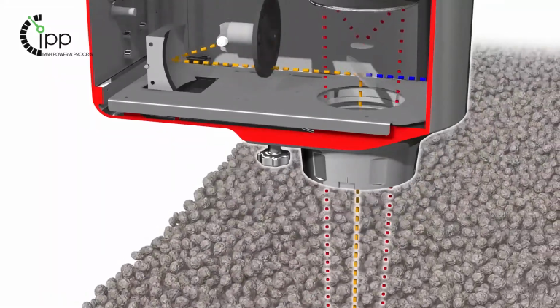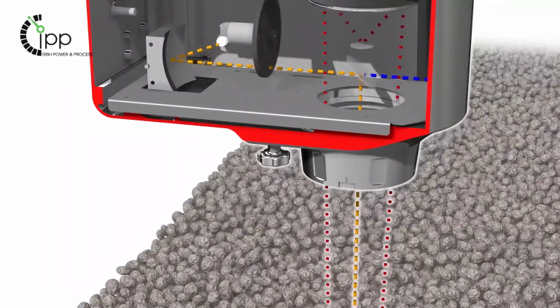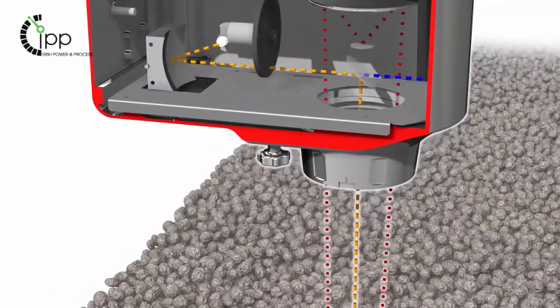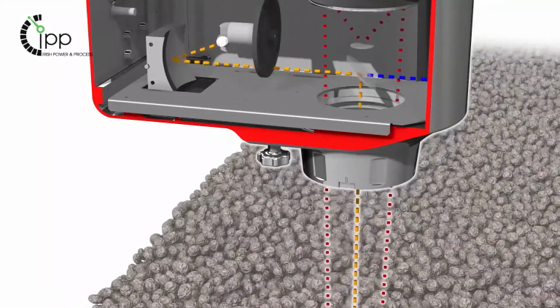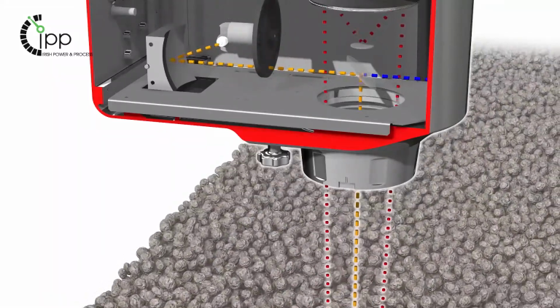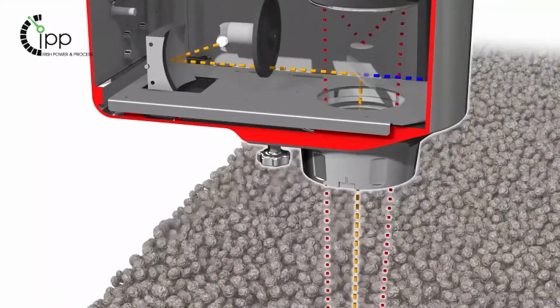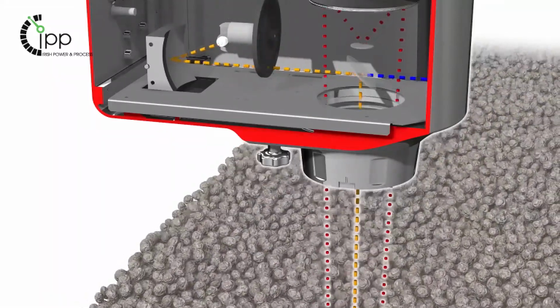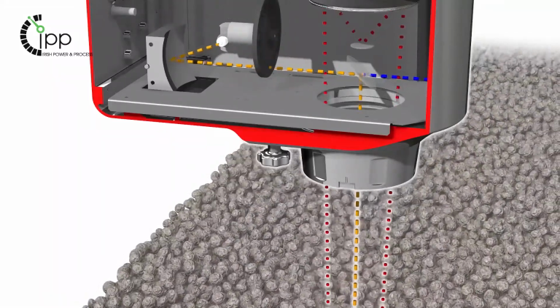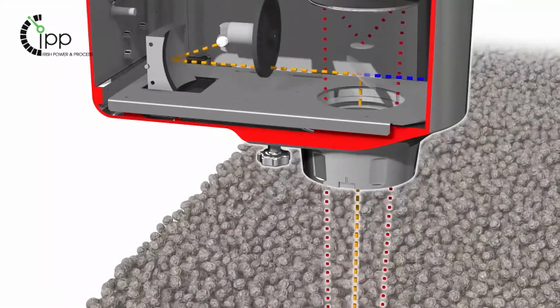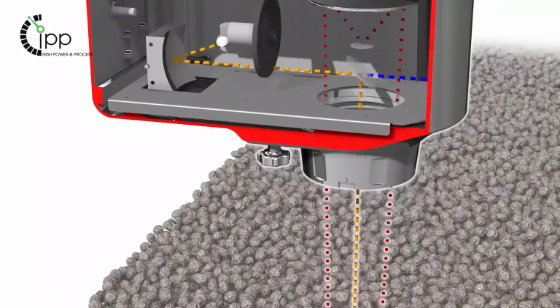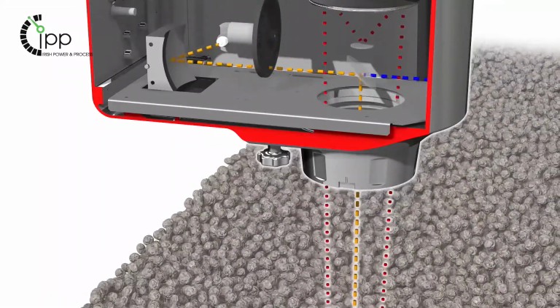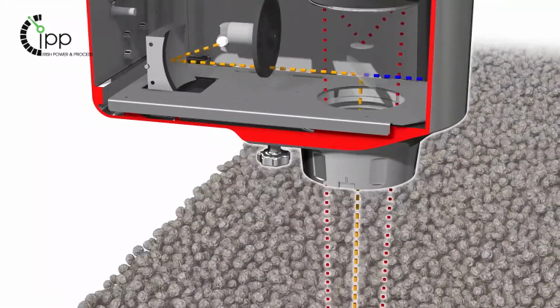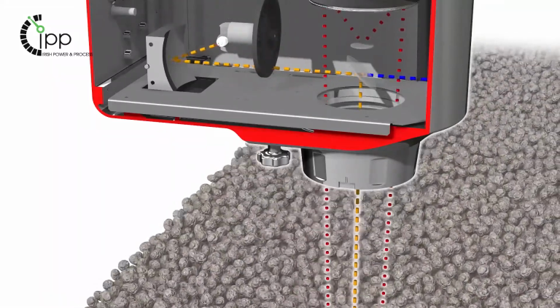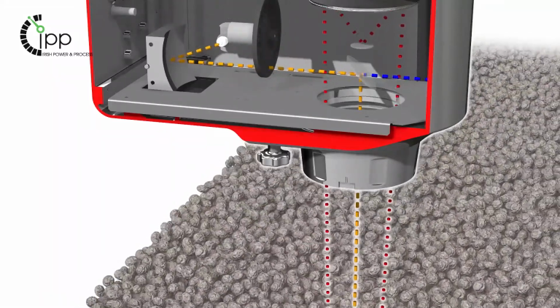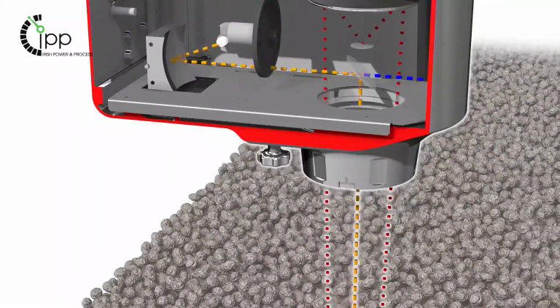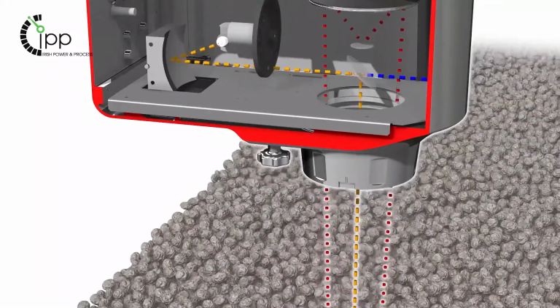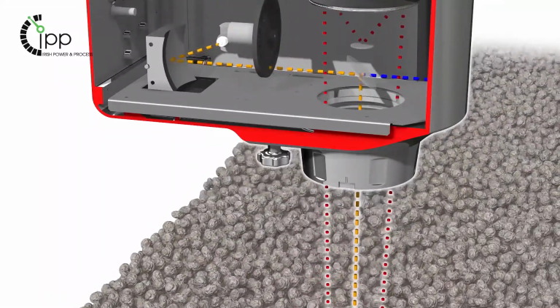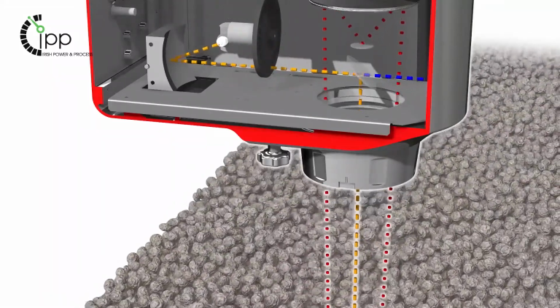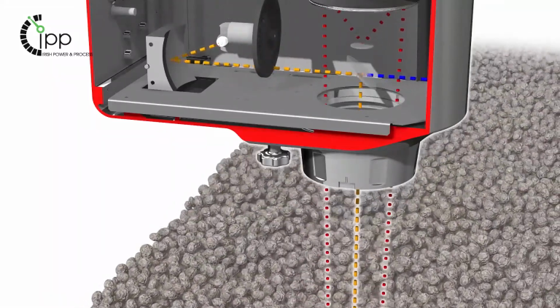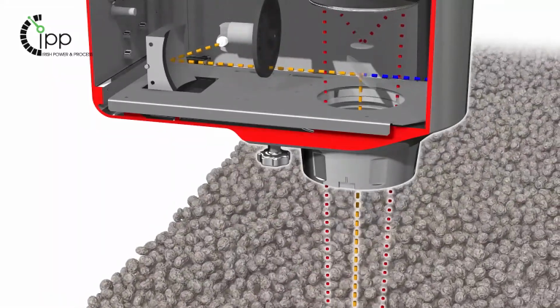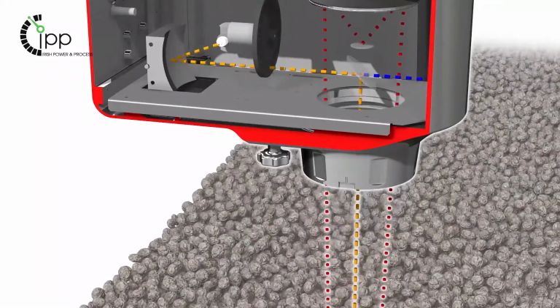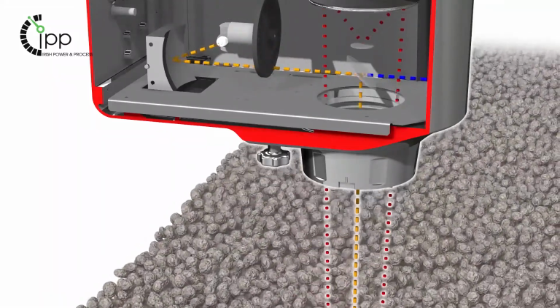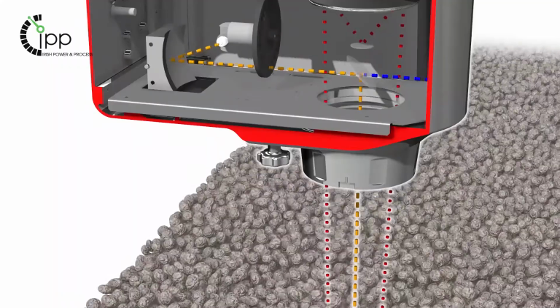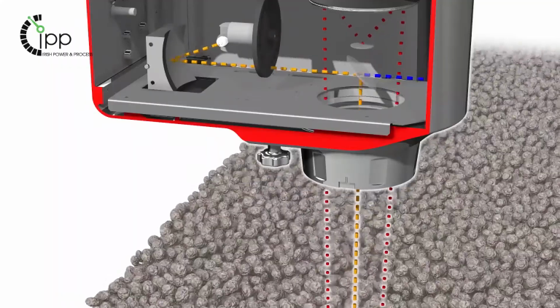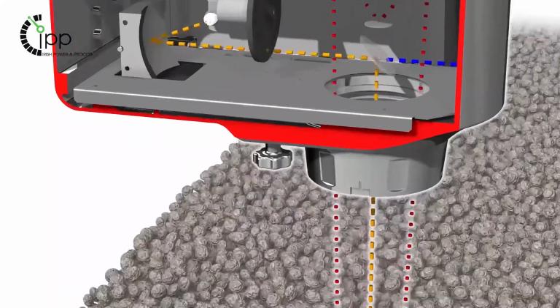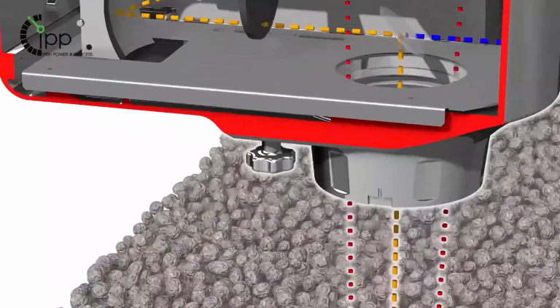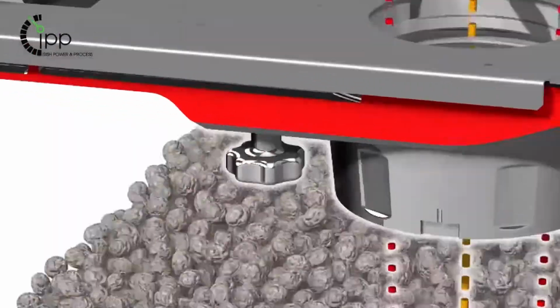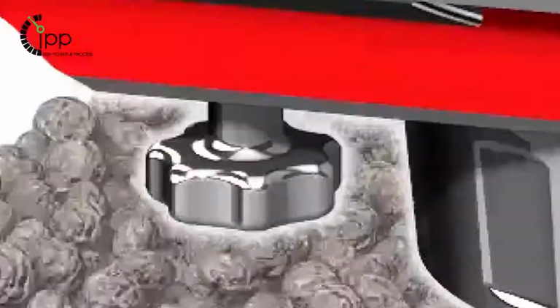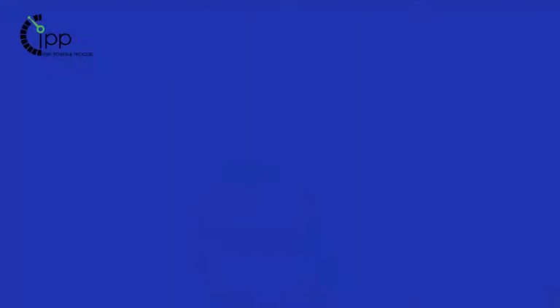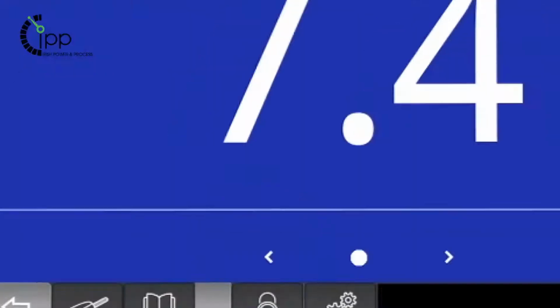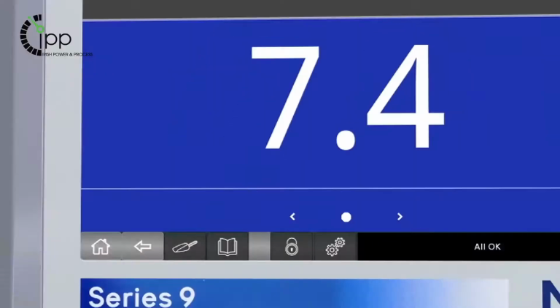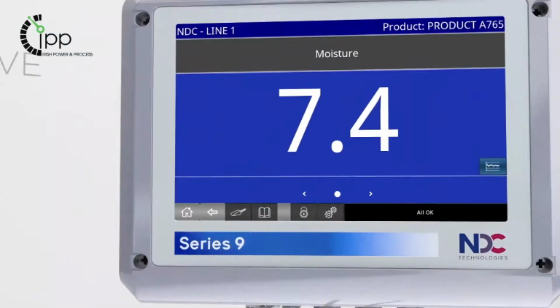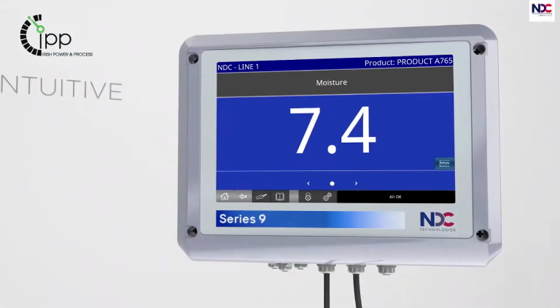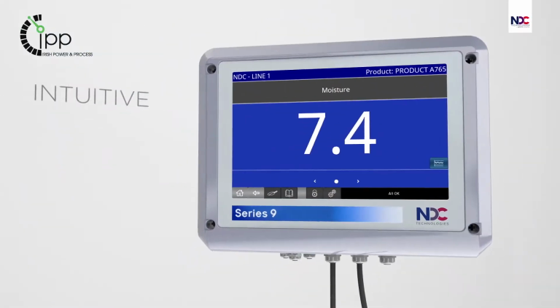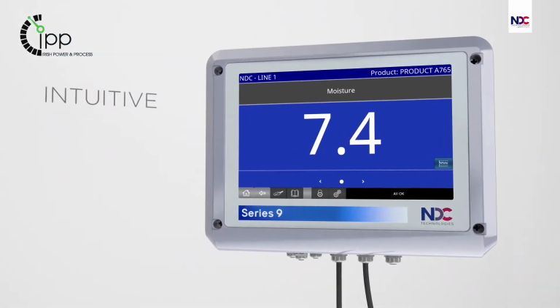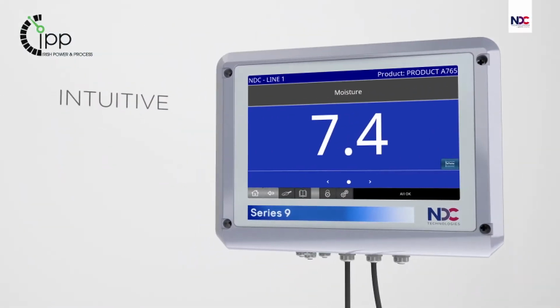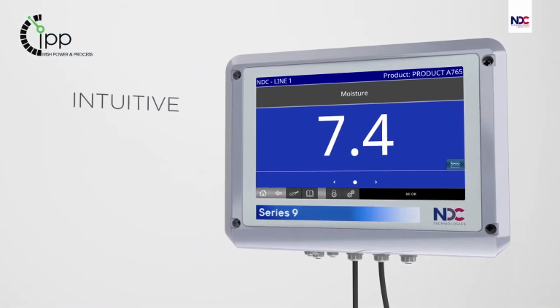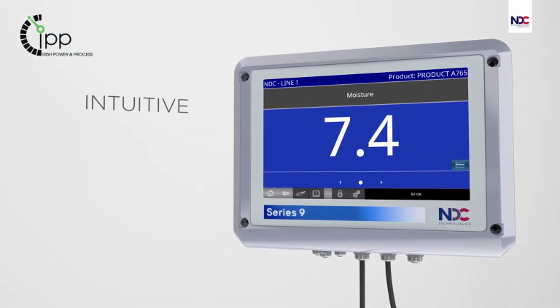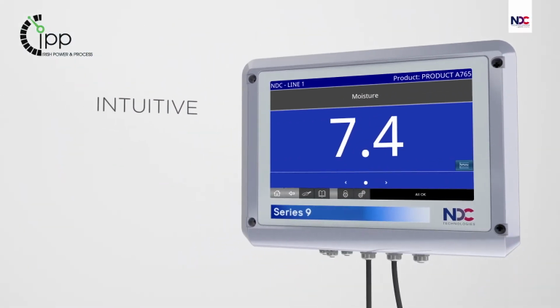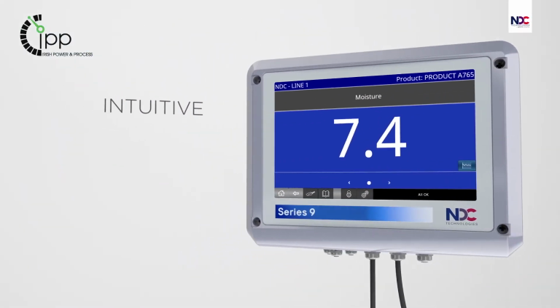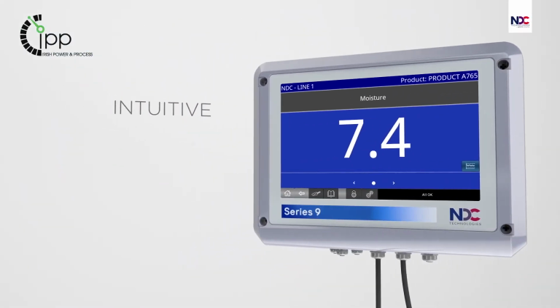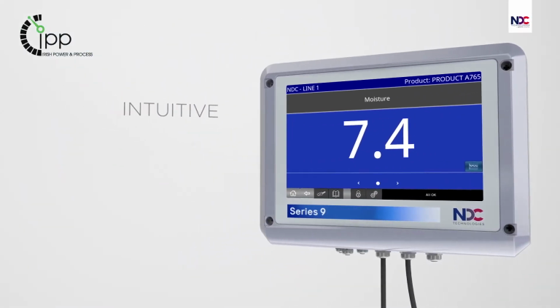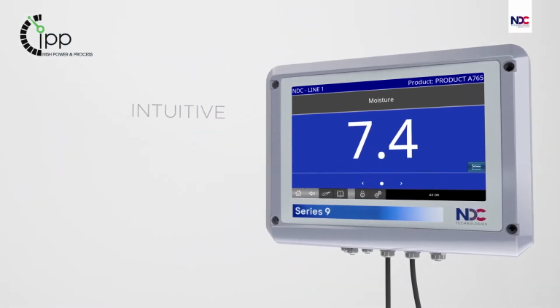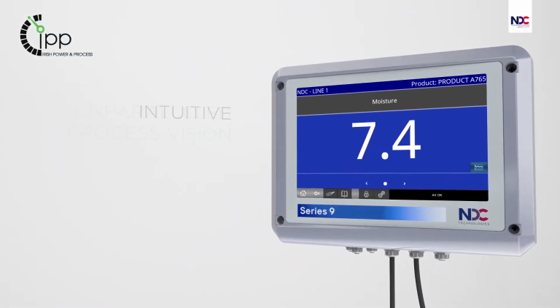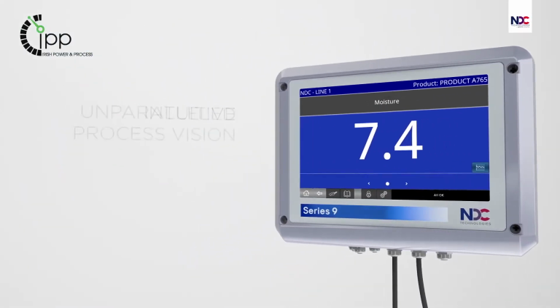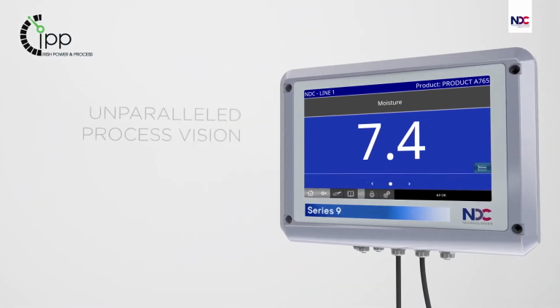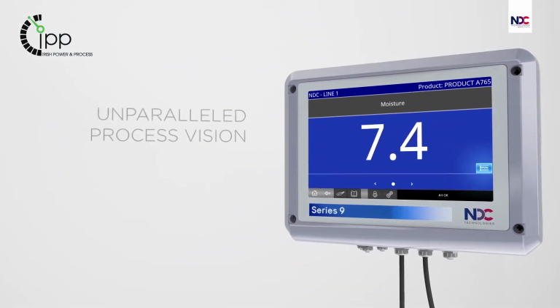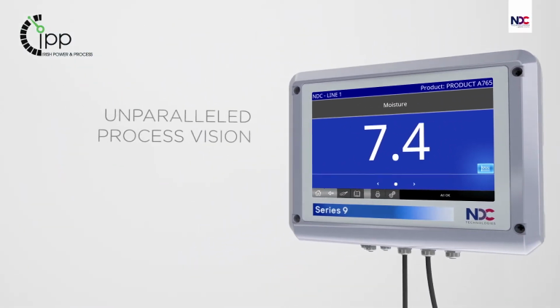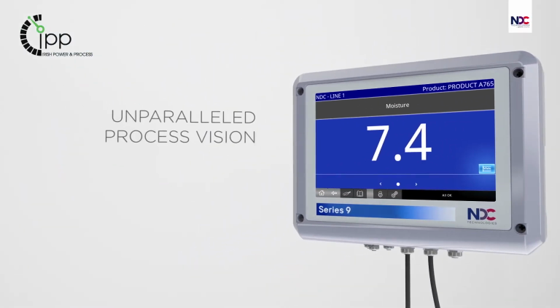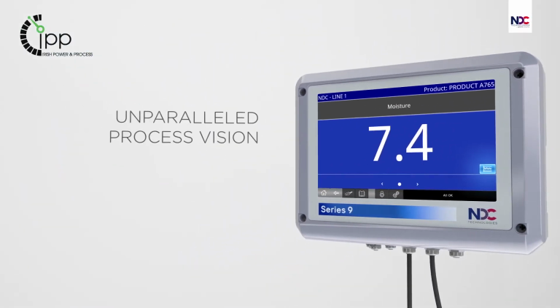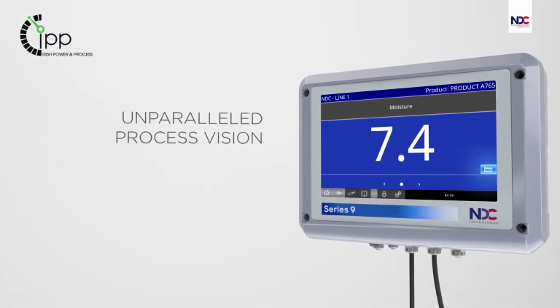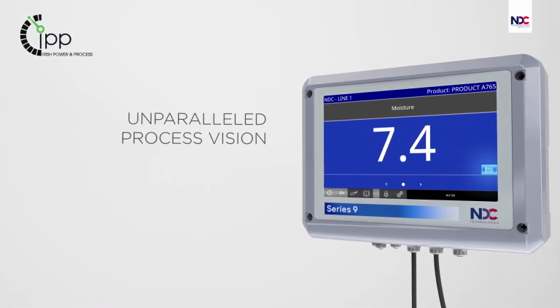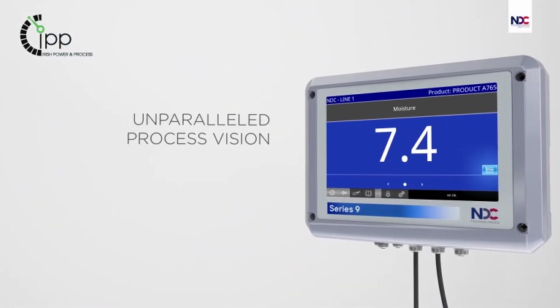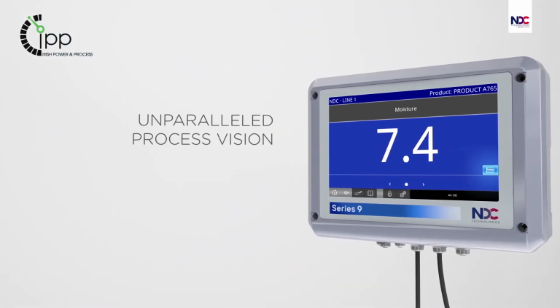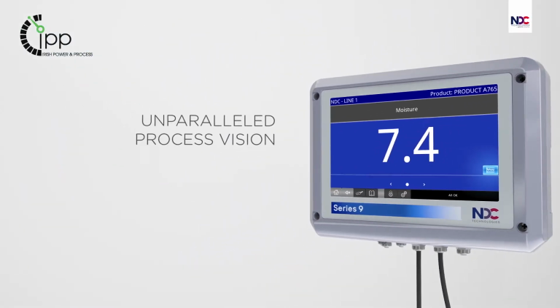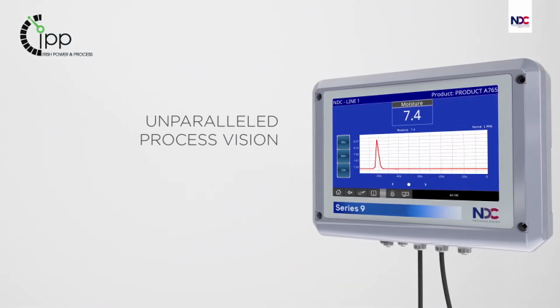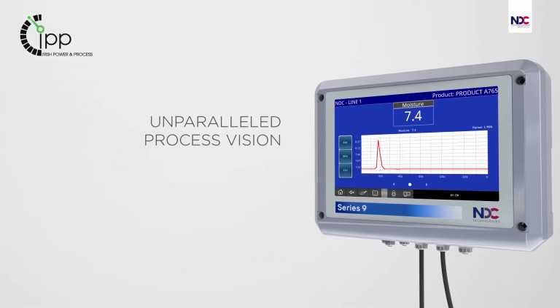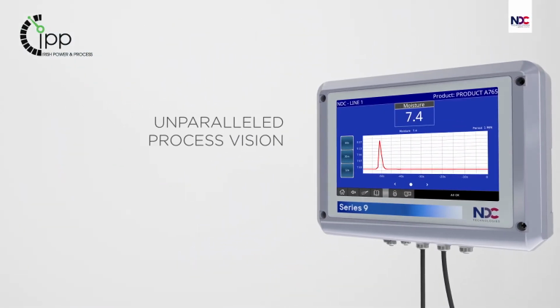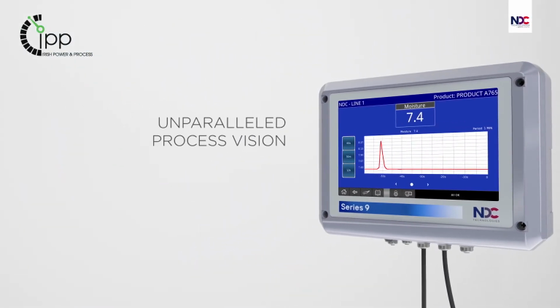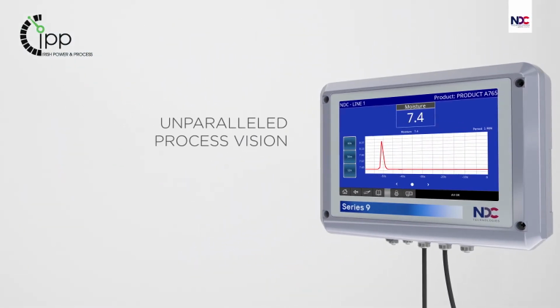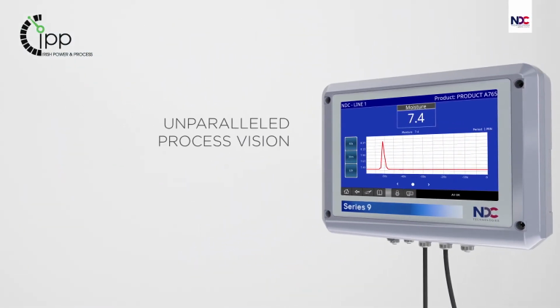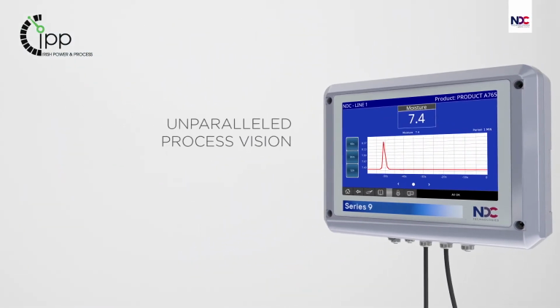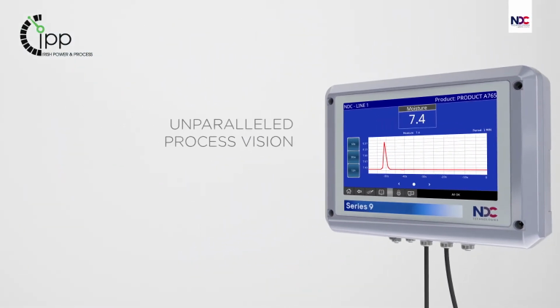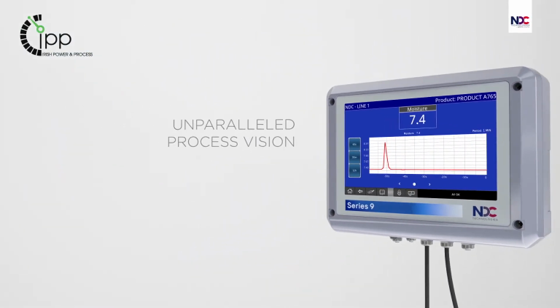Using near-infrared technology, the Series 9 analyzer delivers fast, accurate feedback to your process control system.